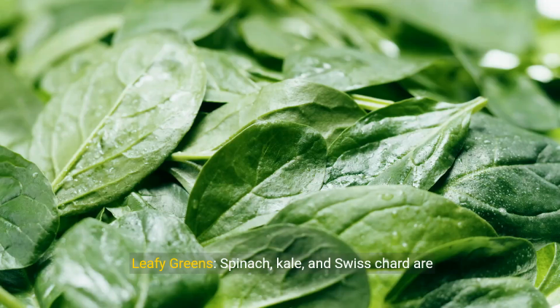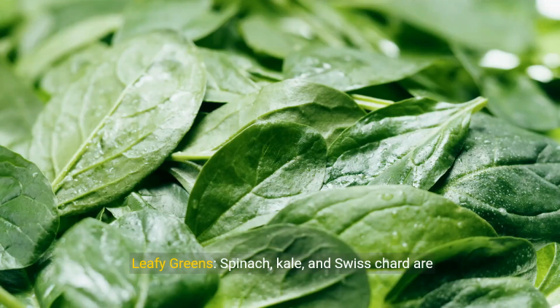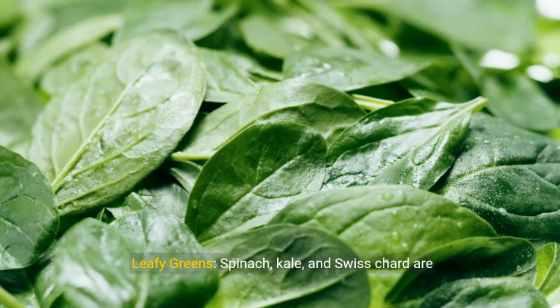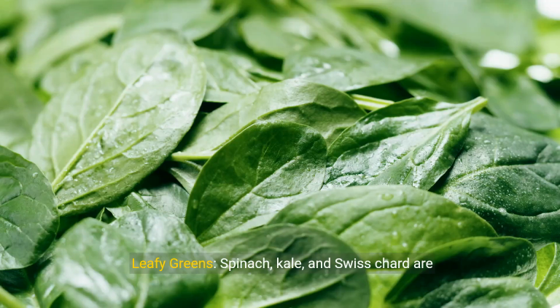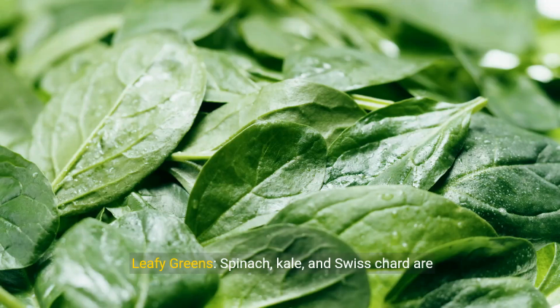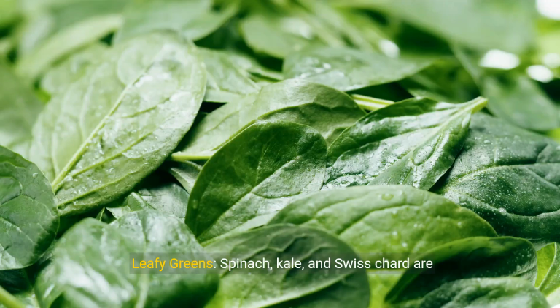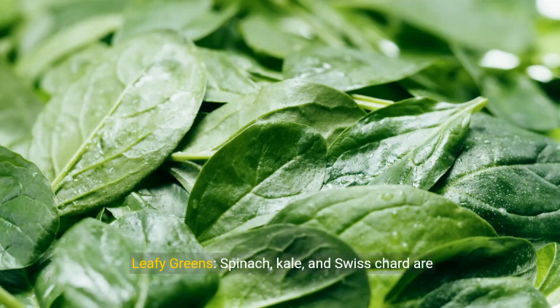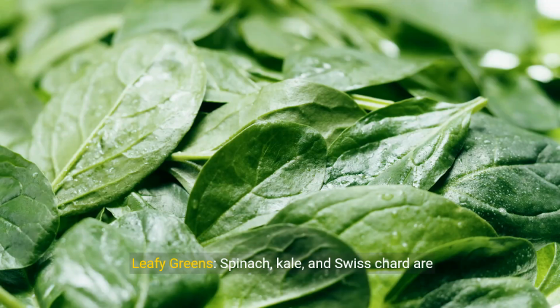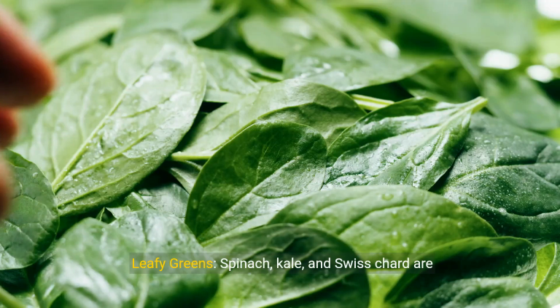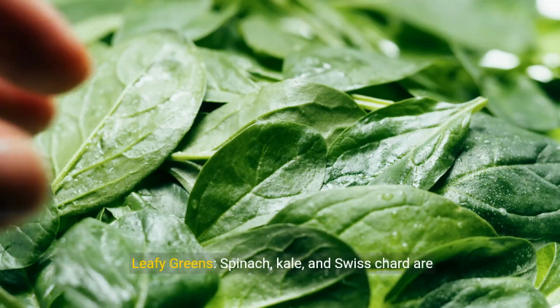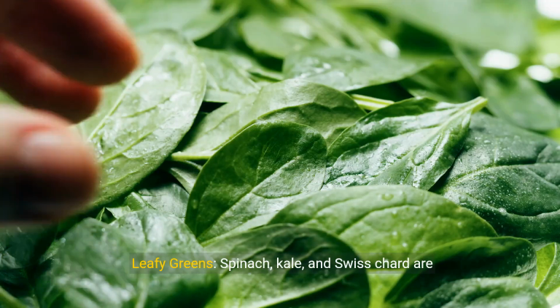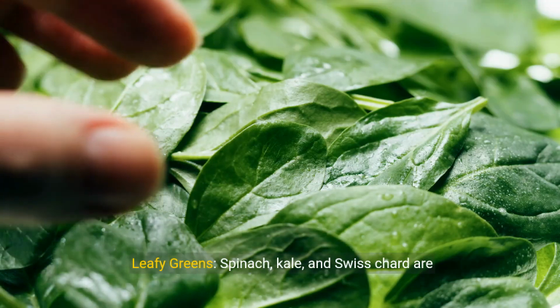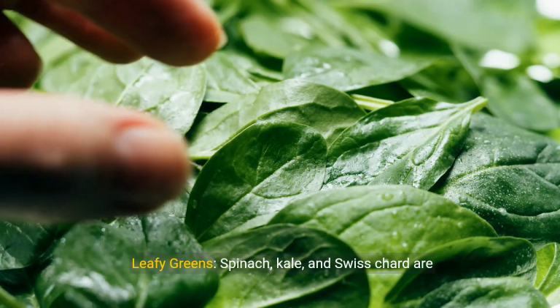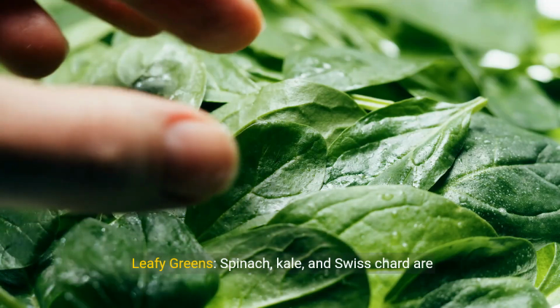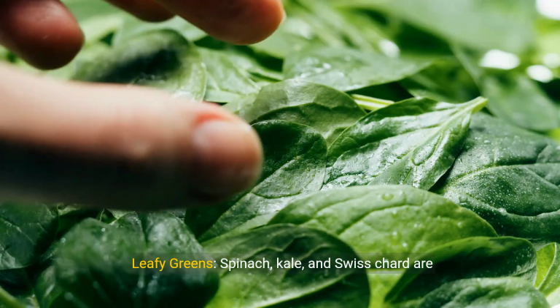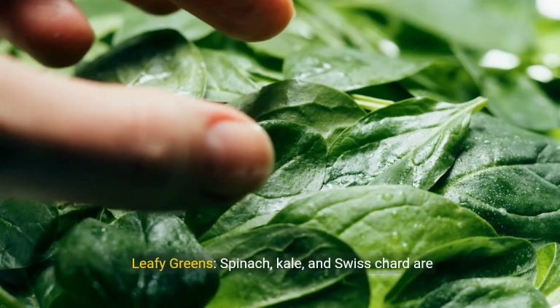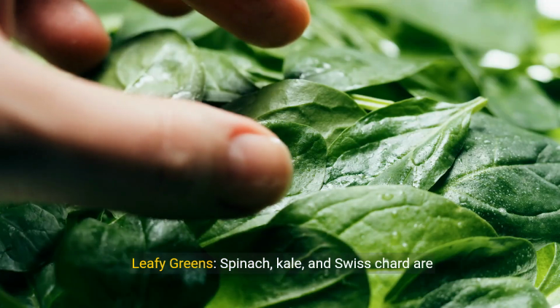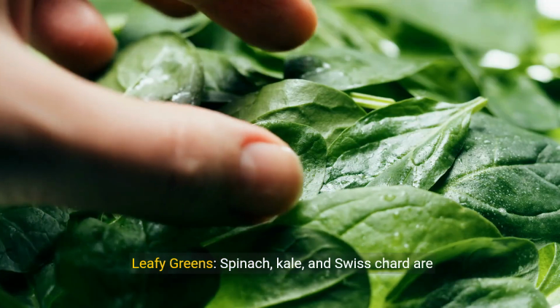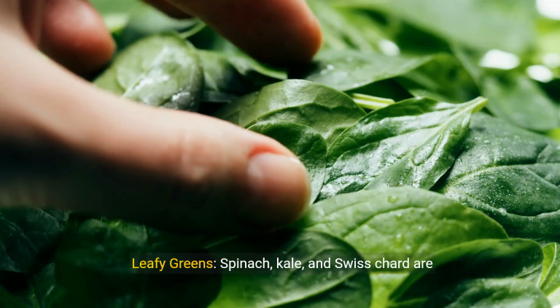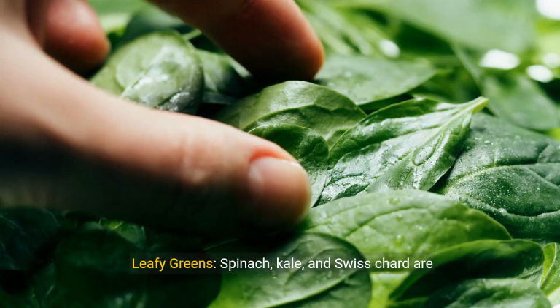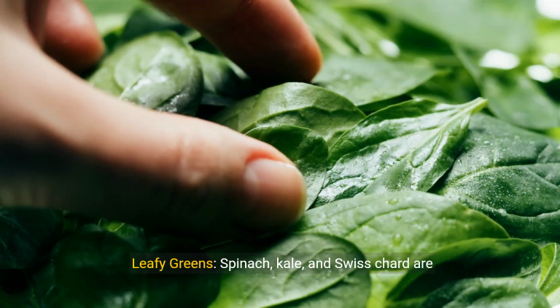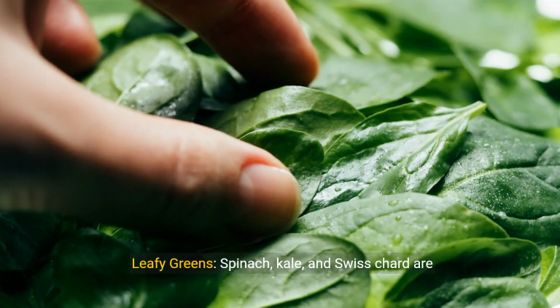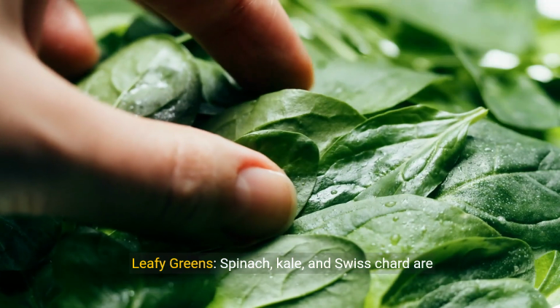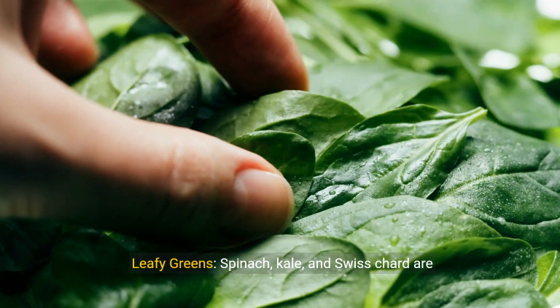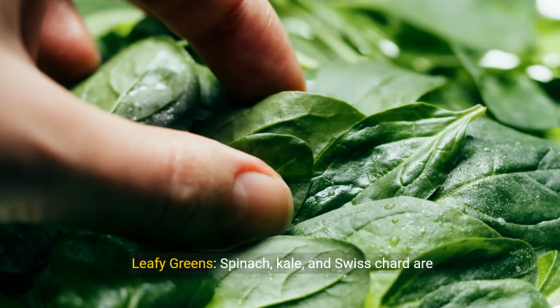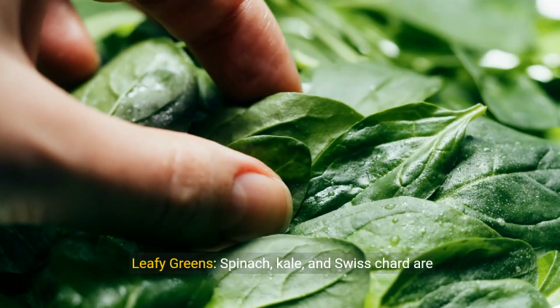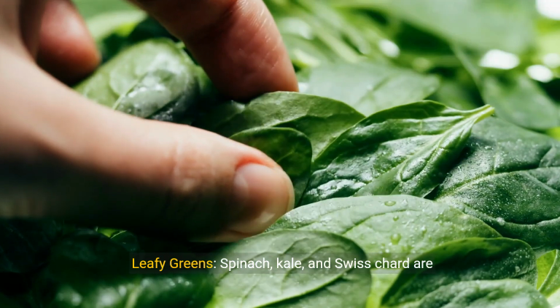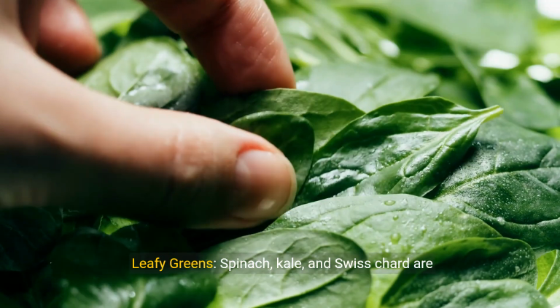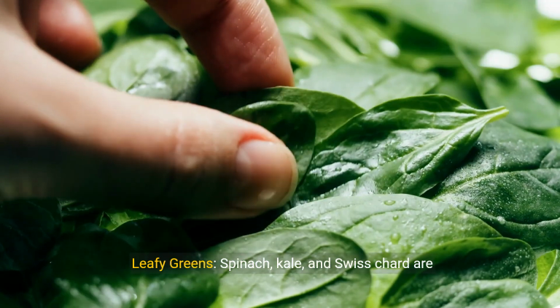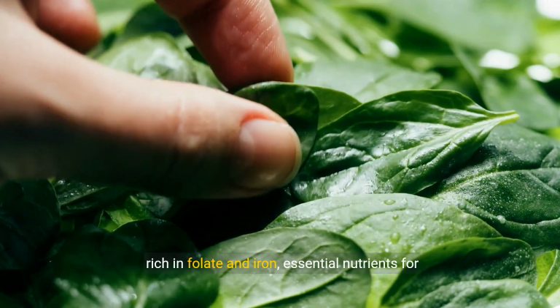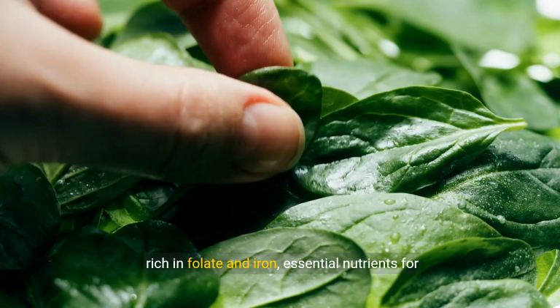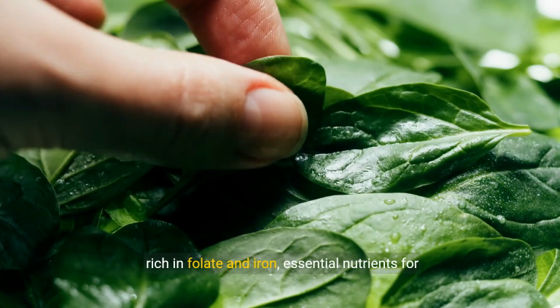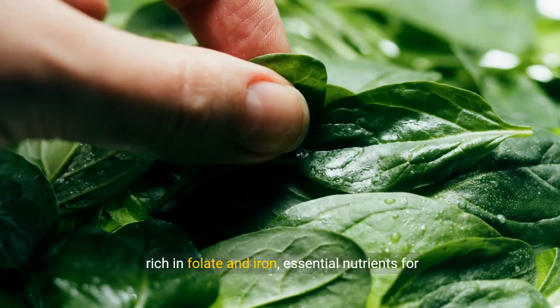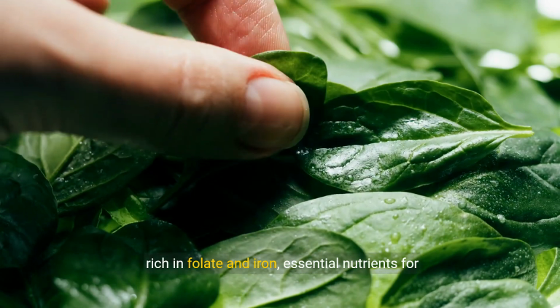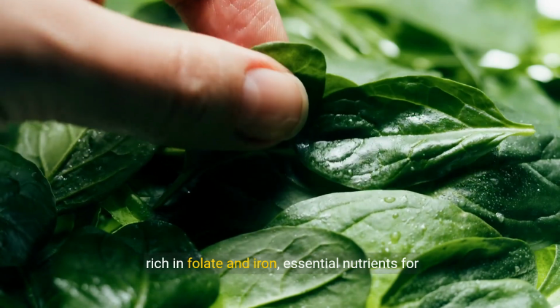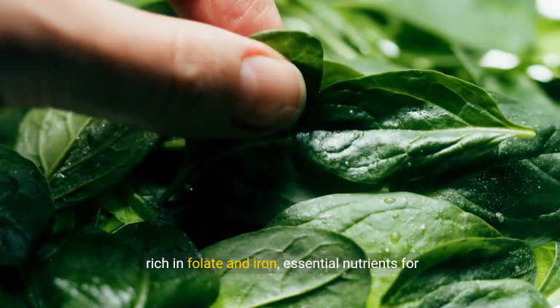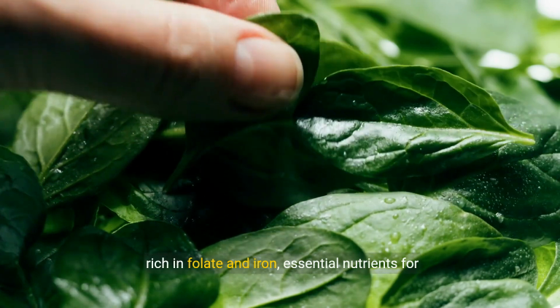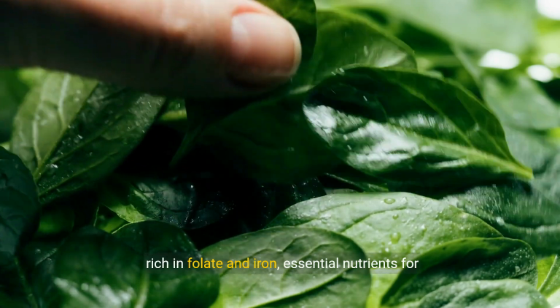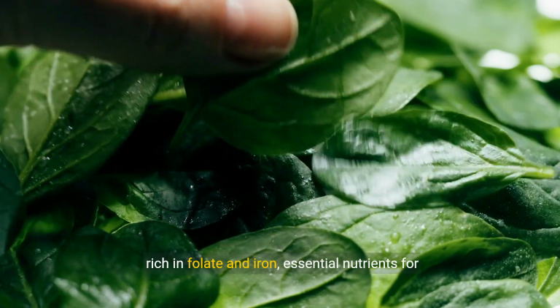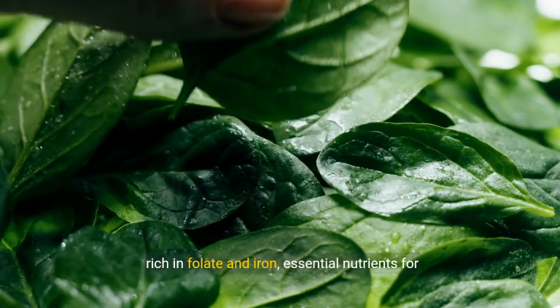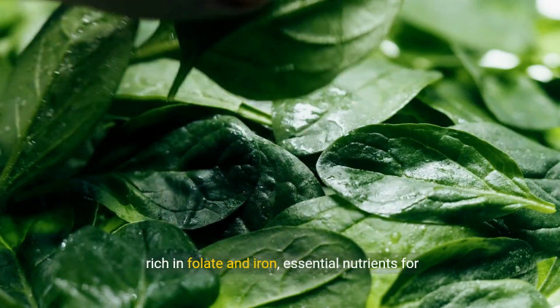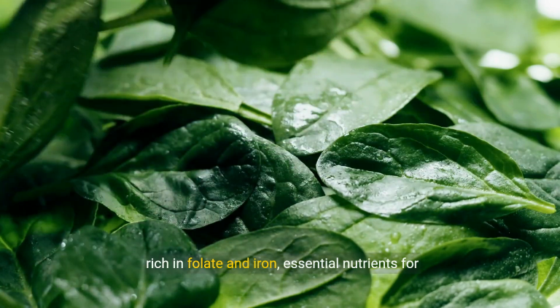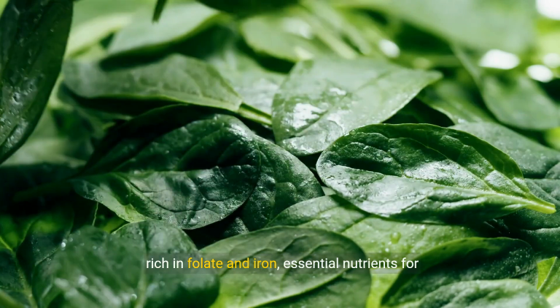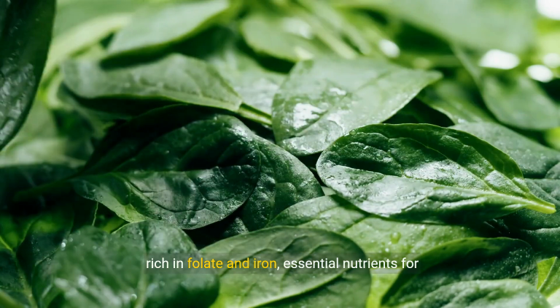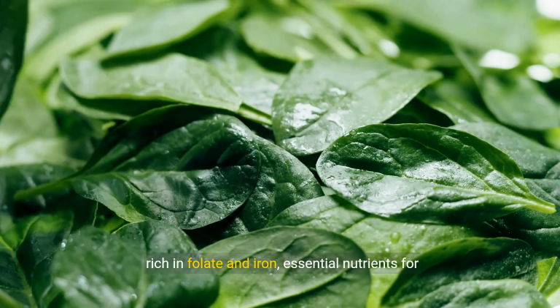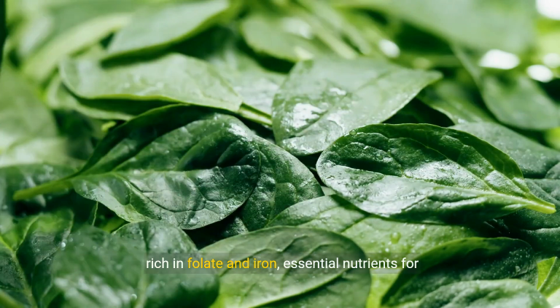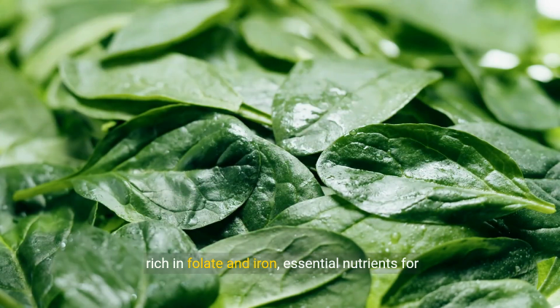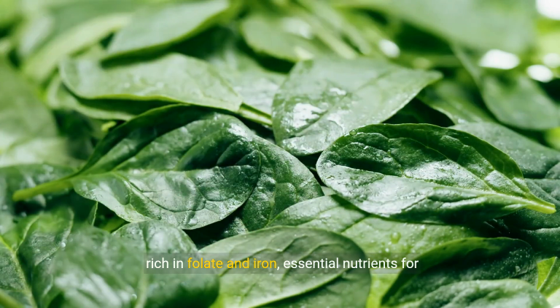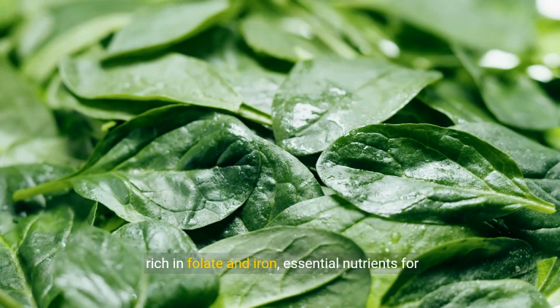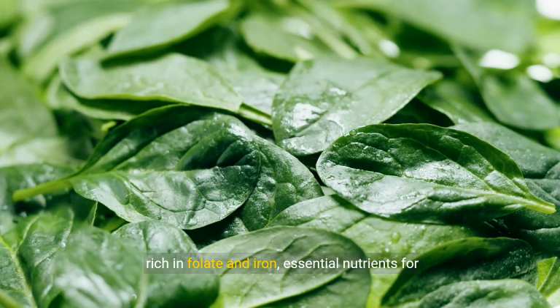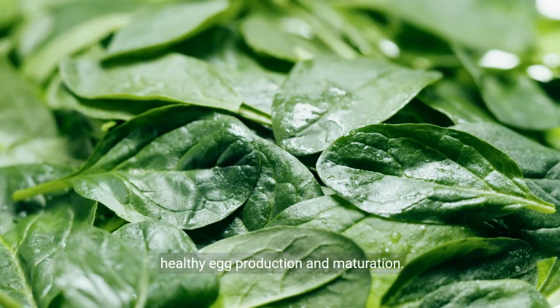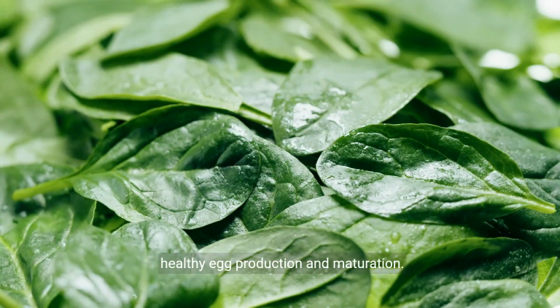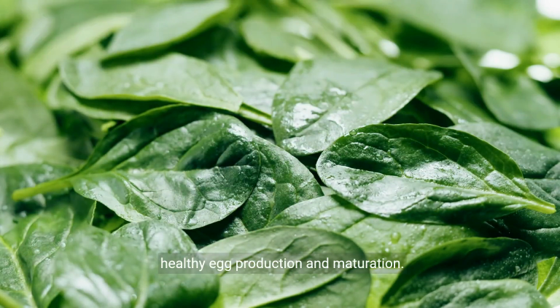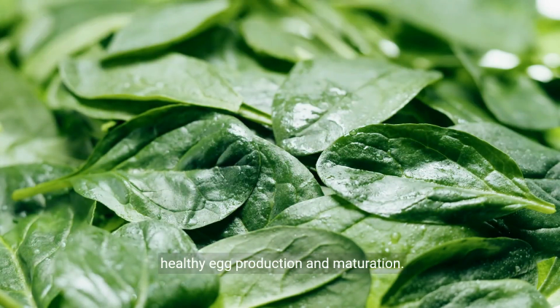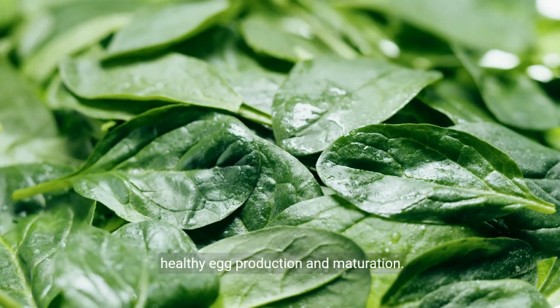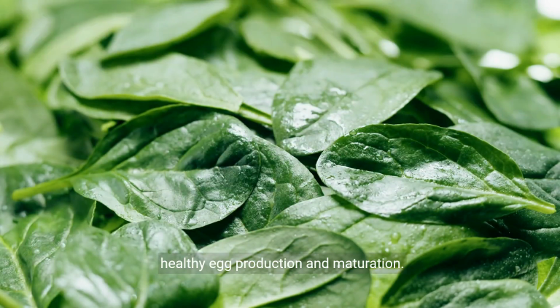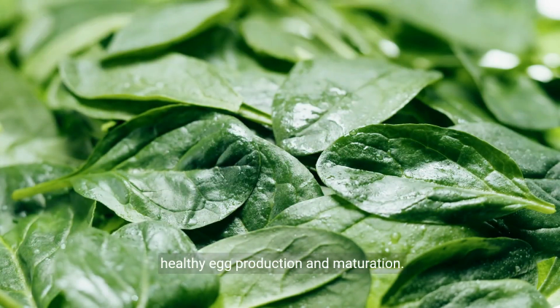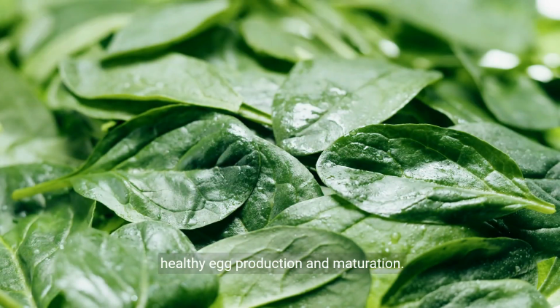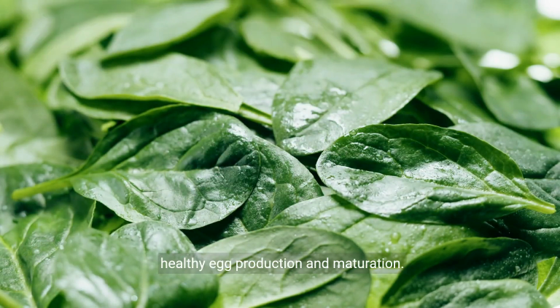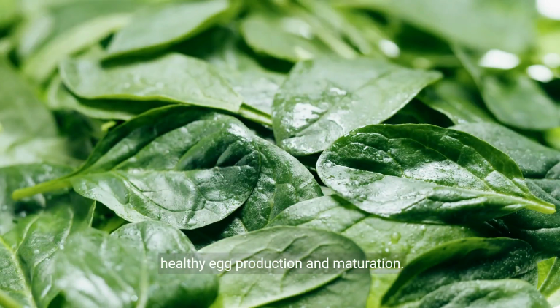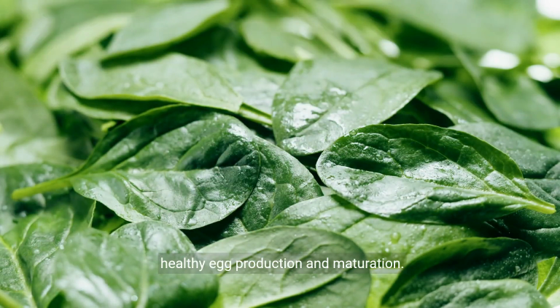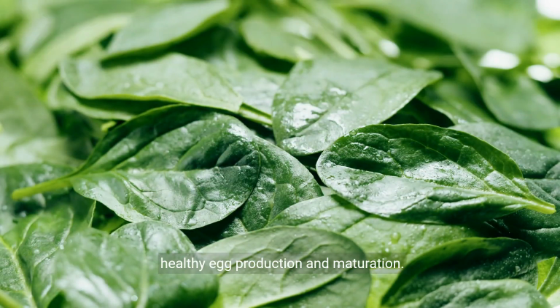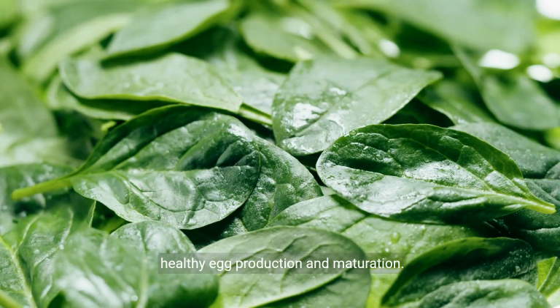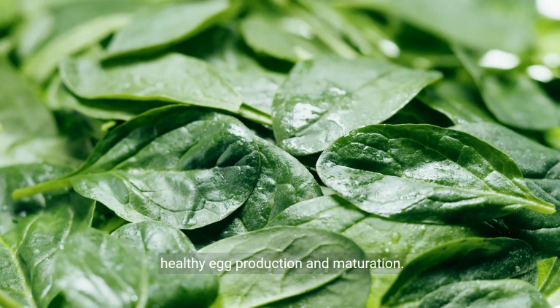Leafy greens. Spinach, kale, and Swiss chard are rich in folate and iron, essential nutrients for healthy egg production and maturation.